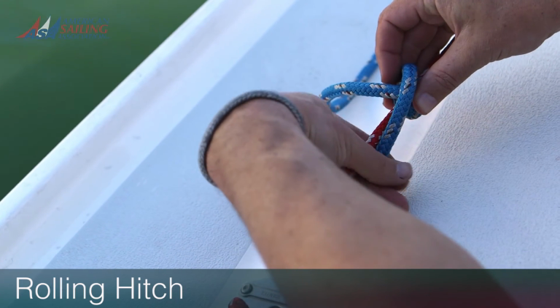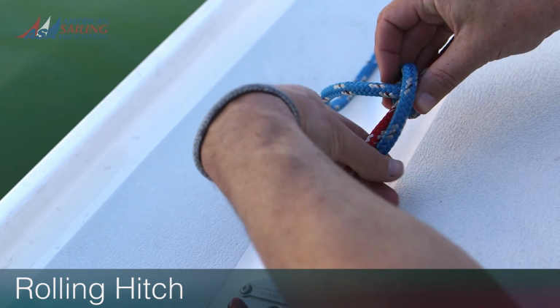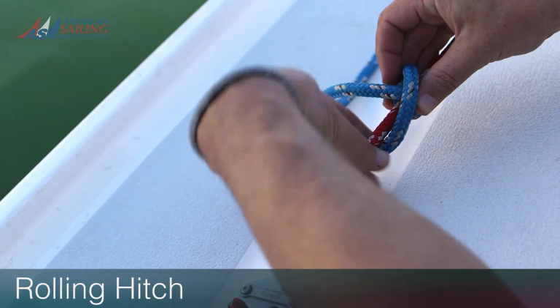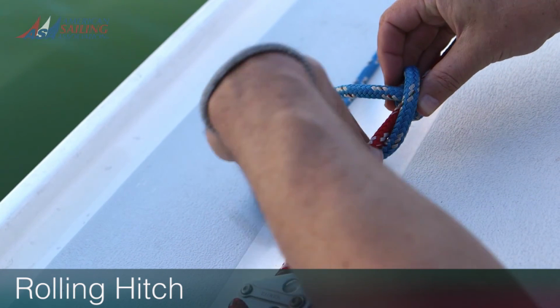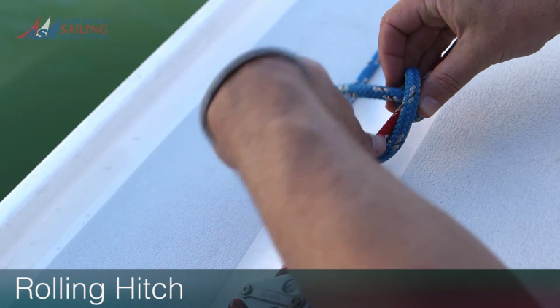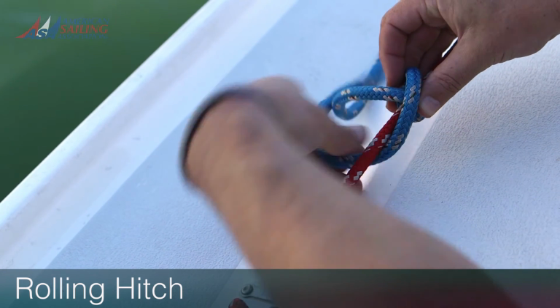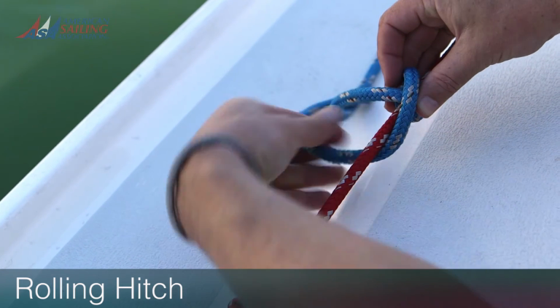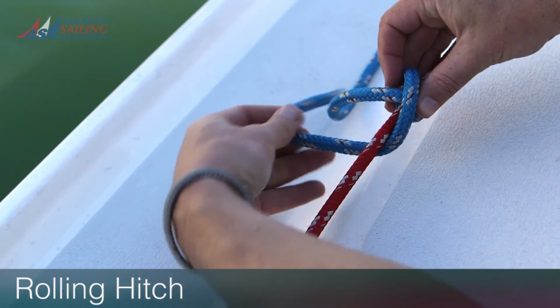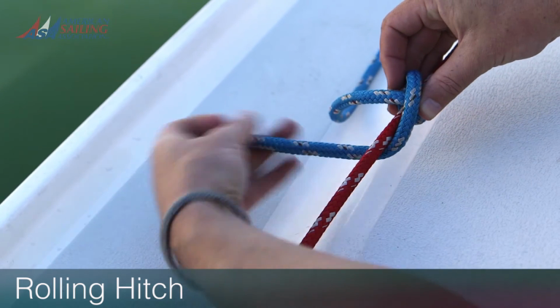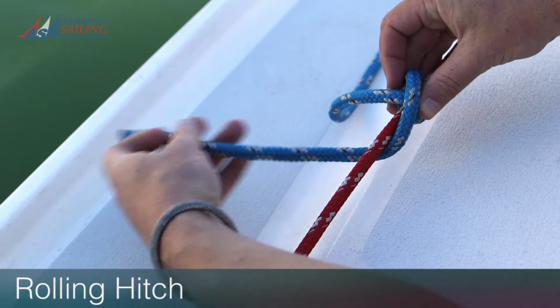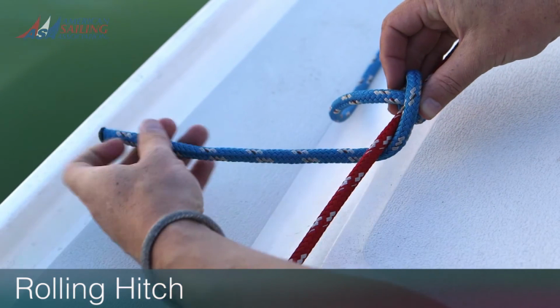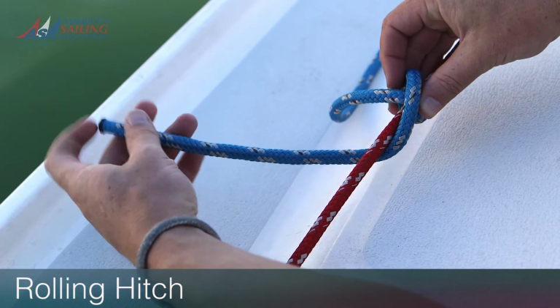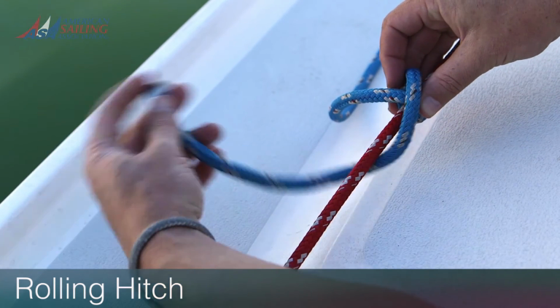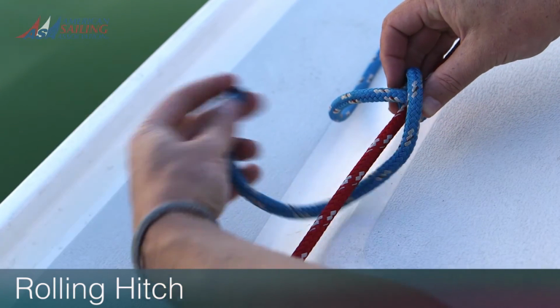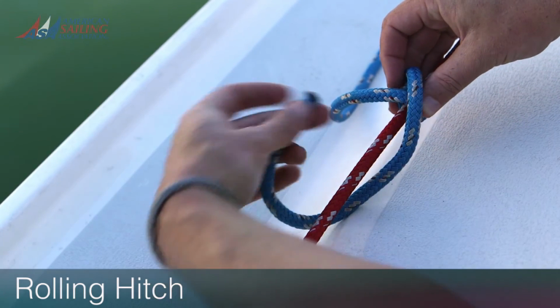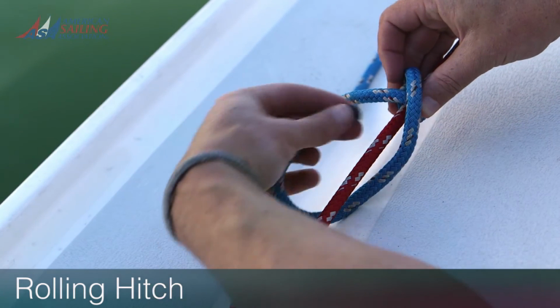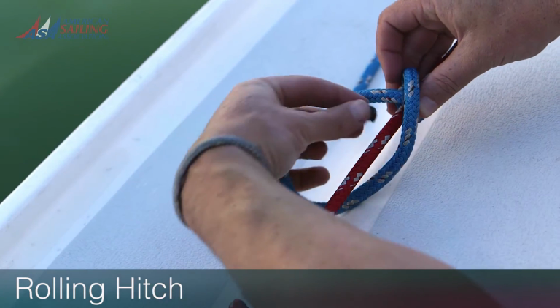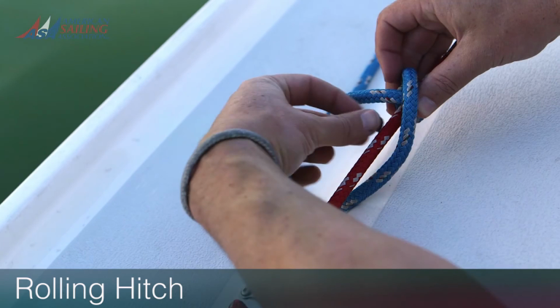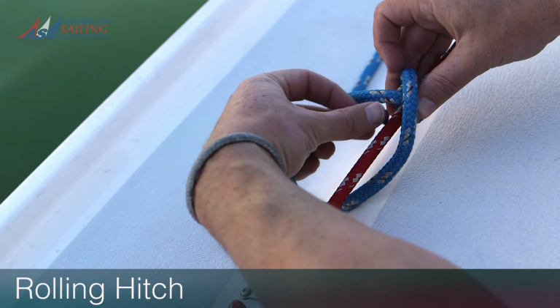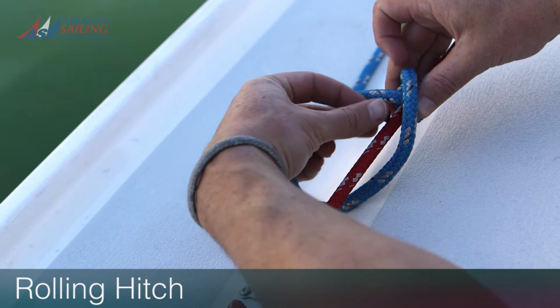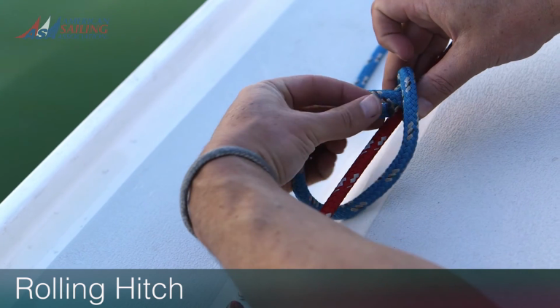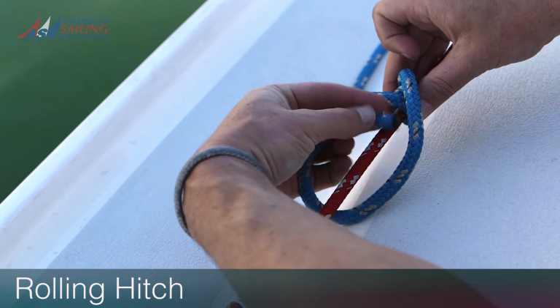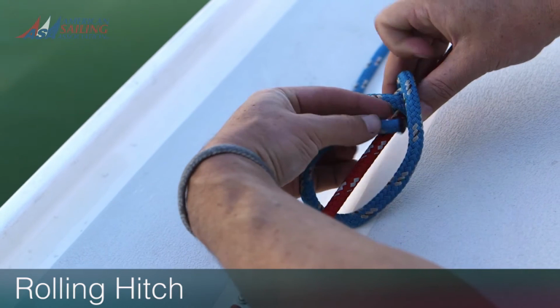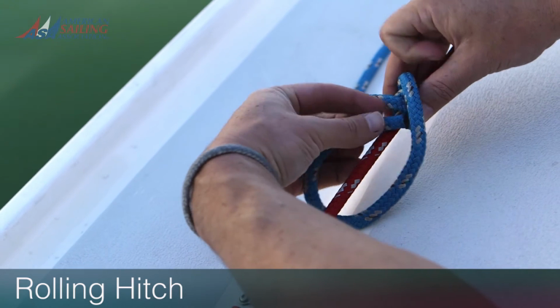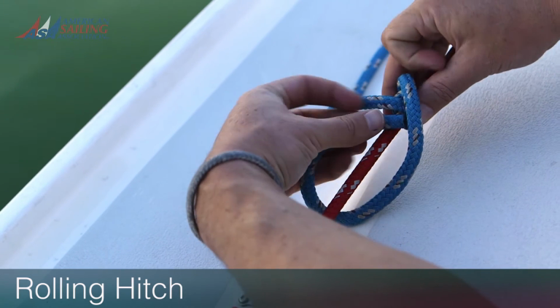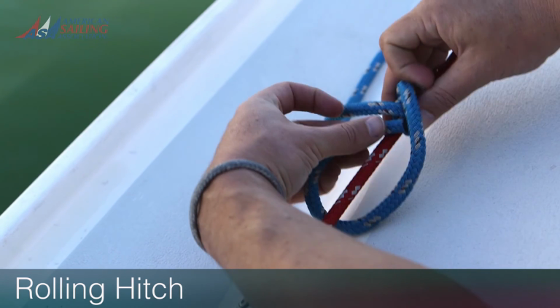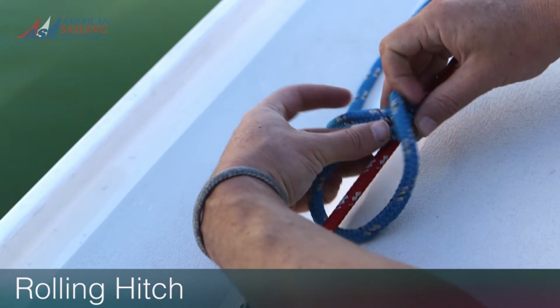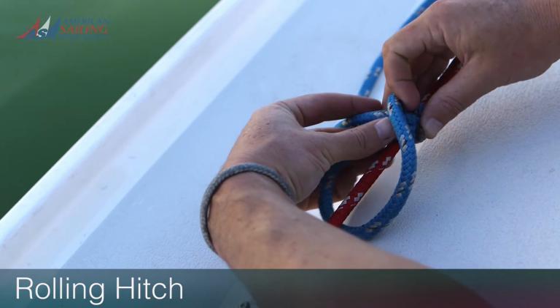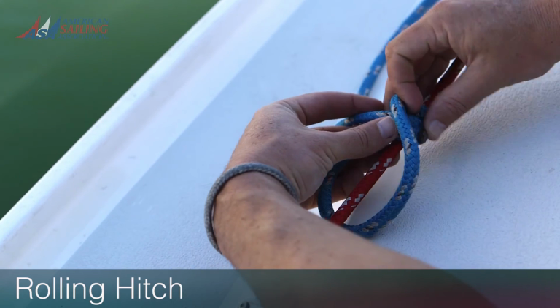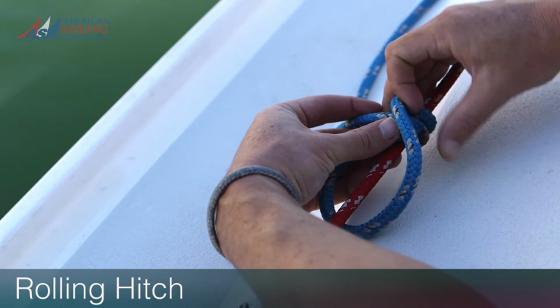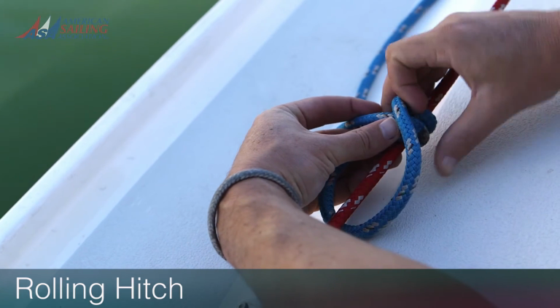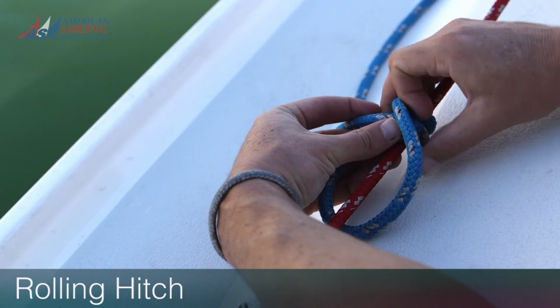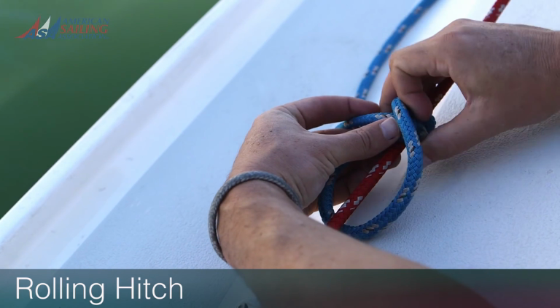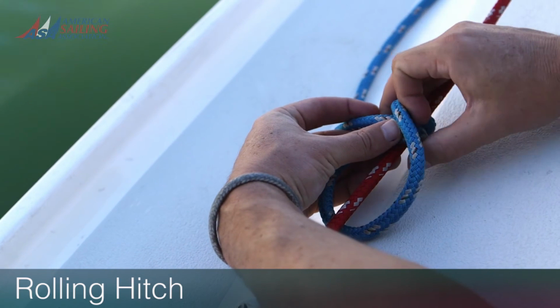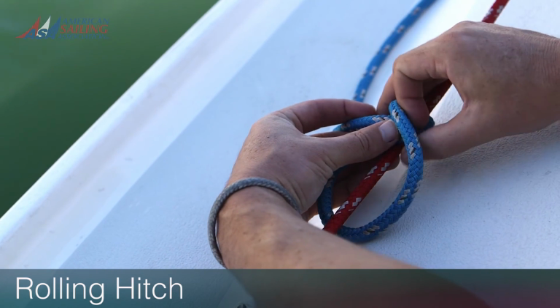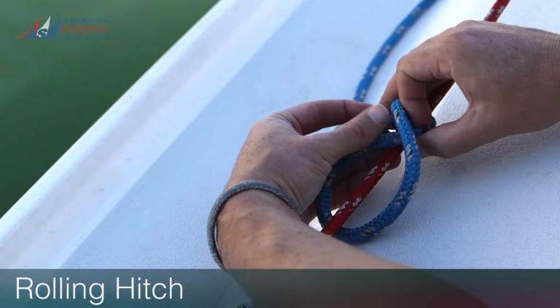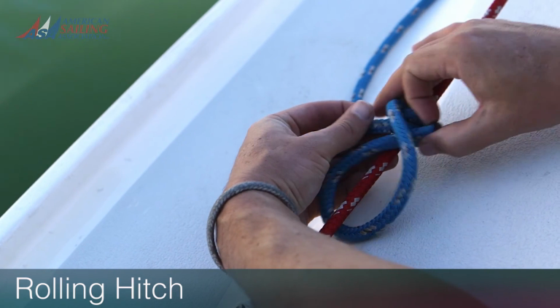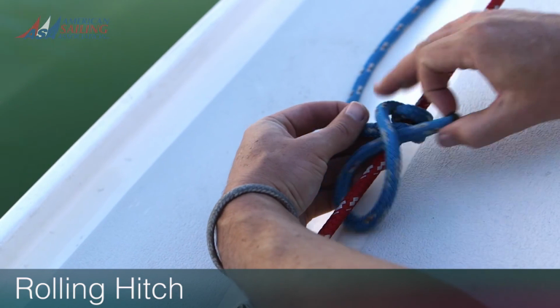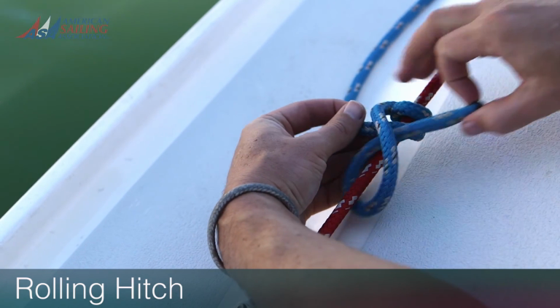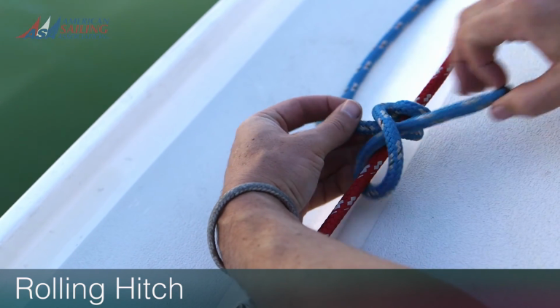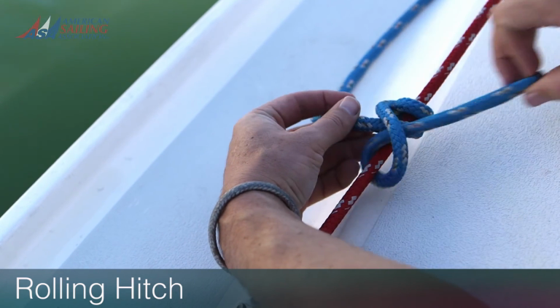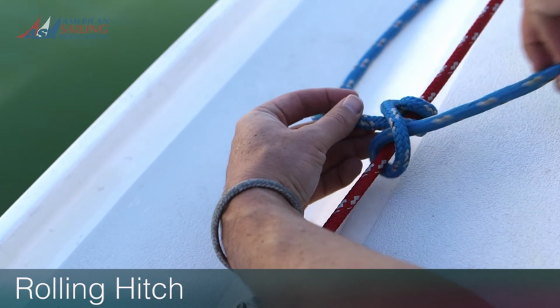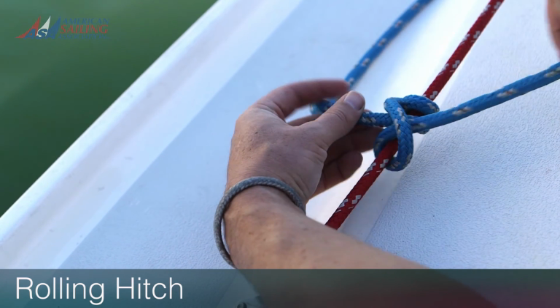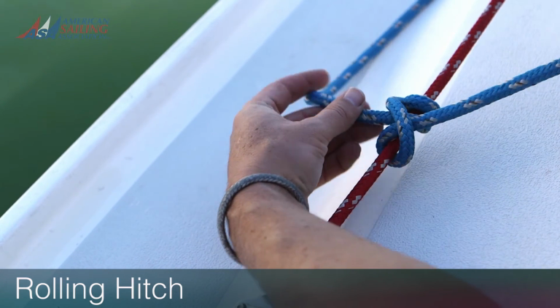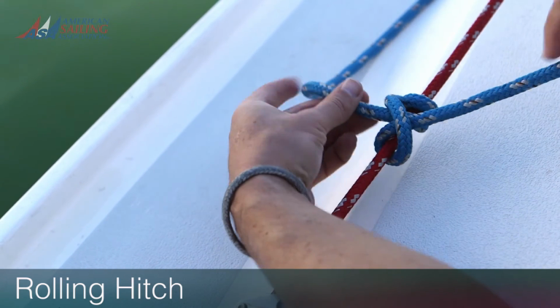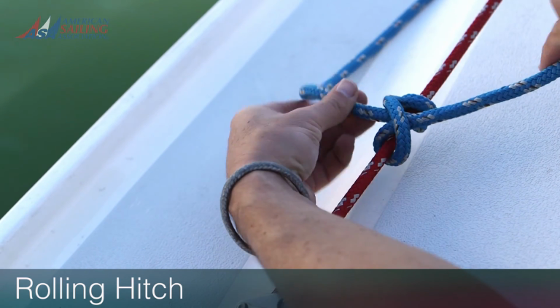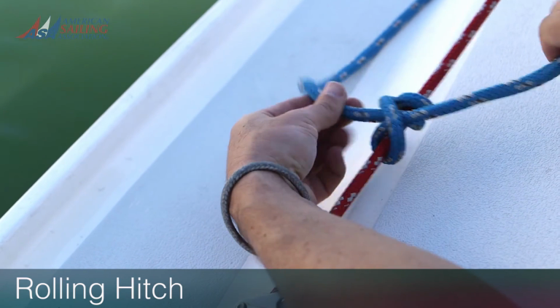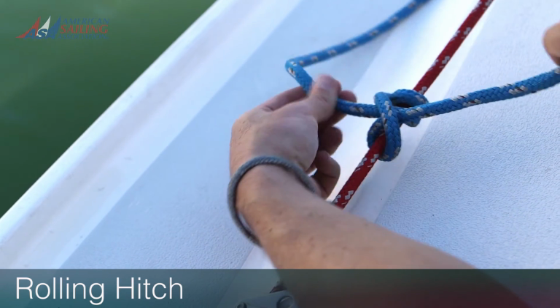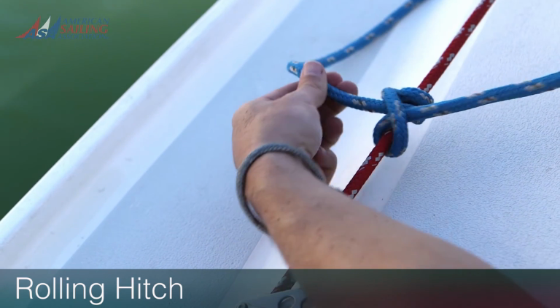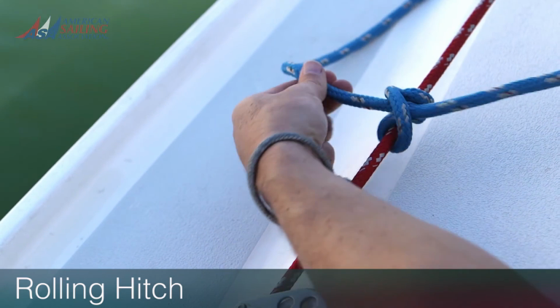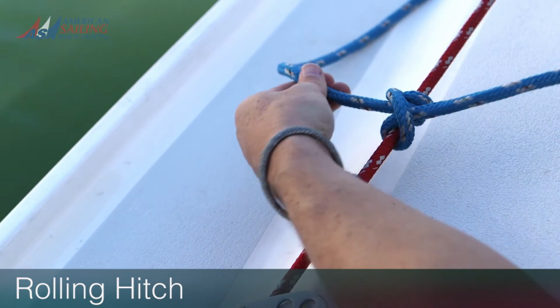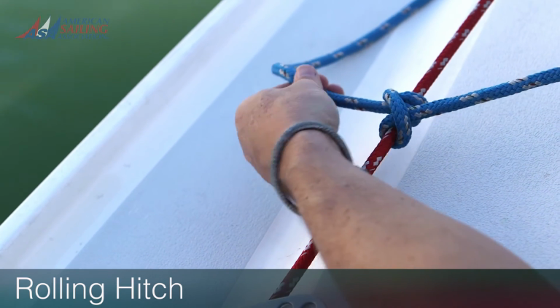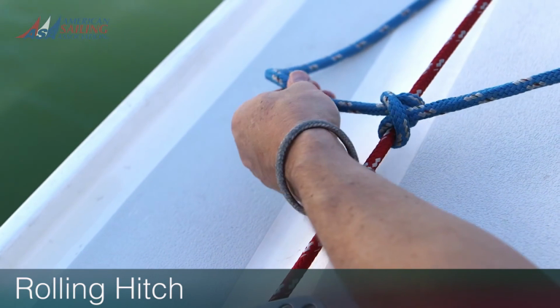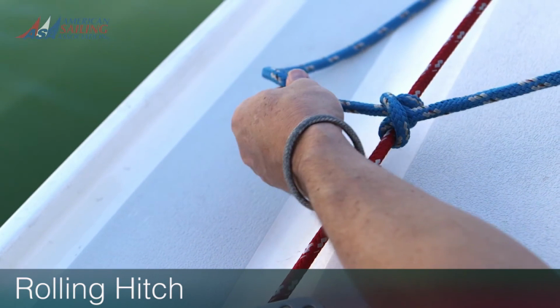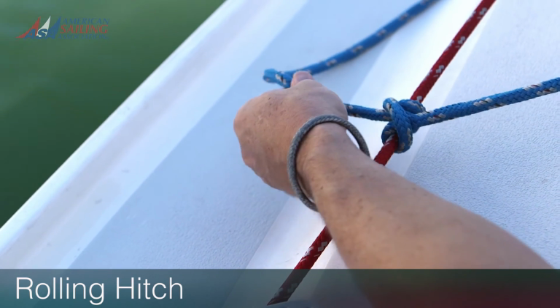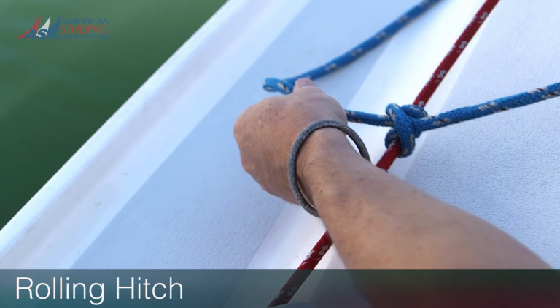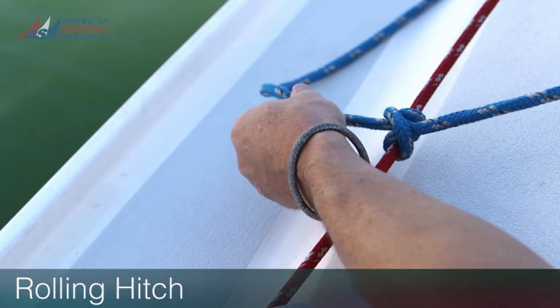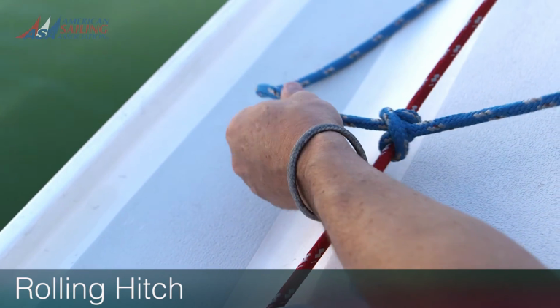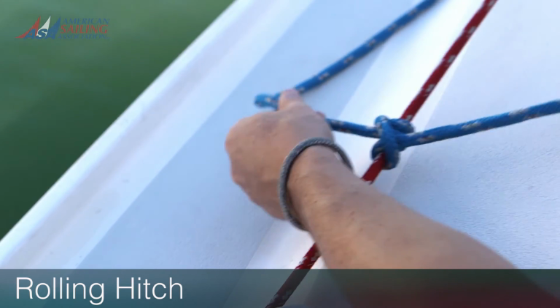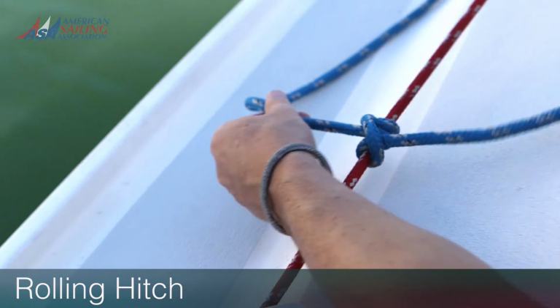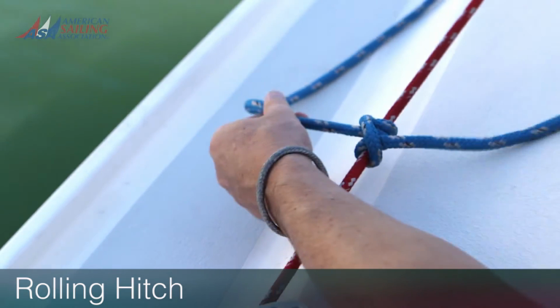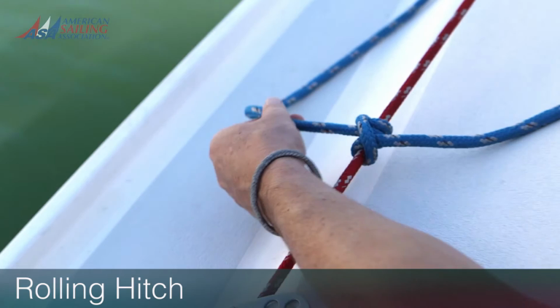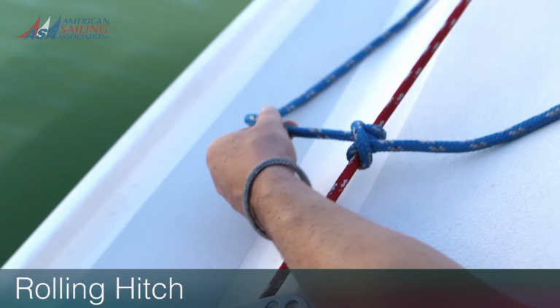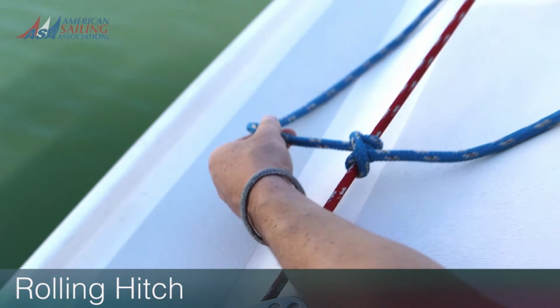Make a third turn, this time crossing over the standing part, and finish the same way as you would with the clove hitch.